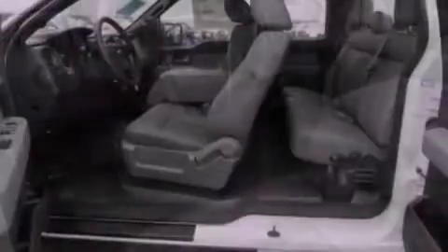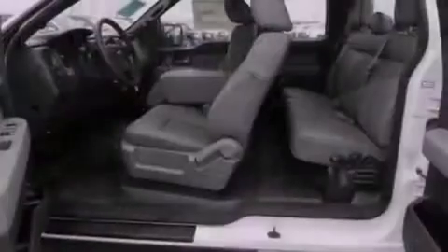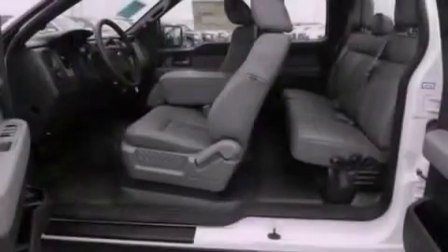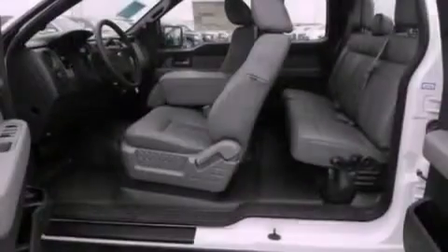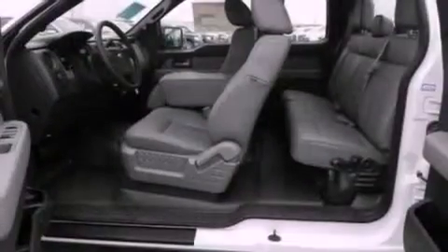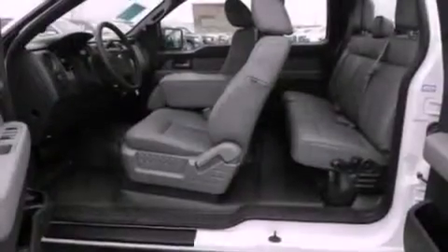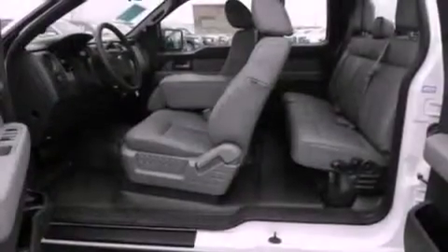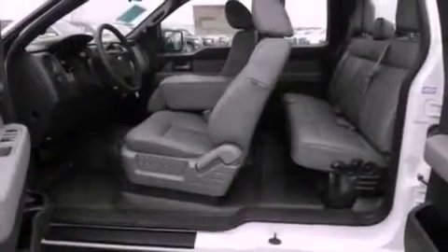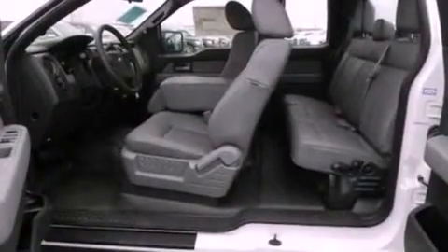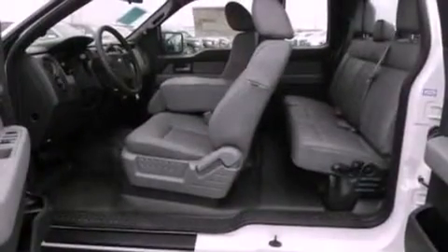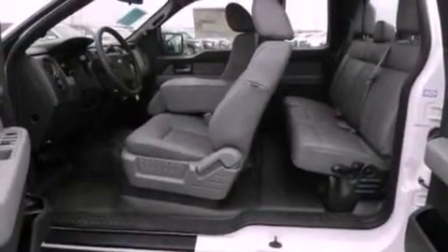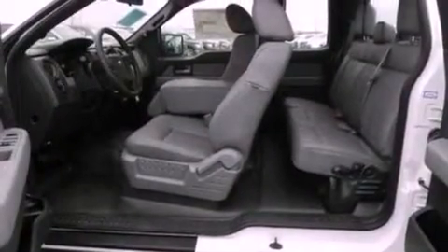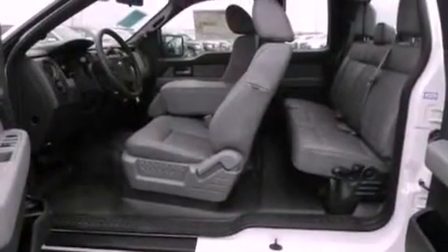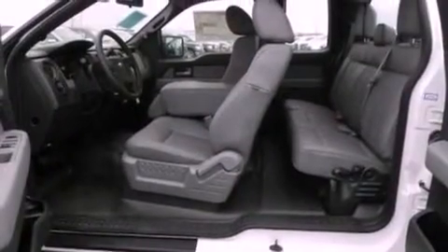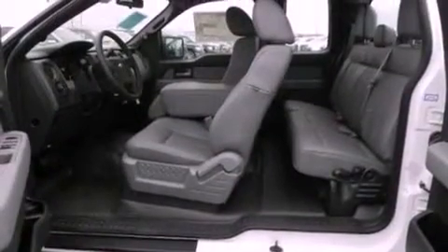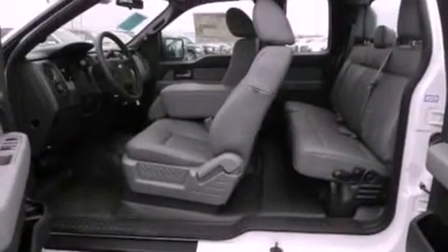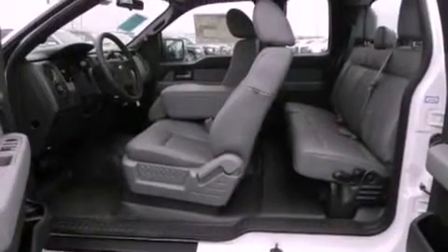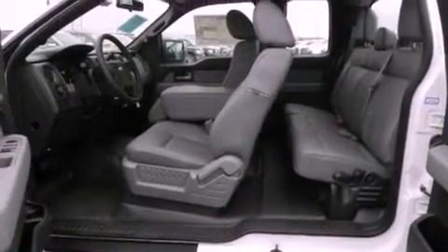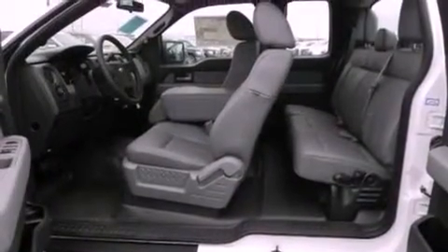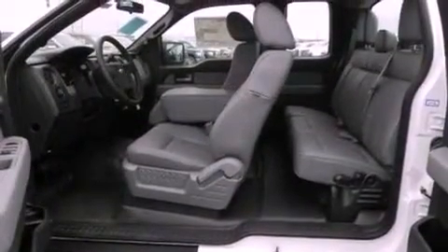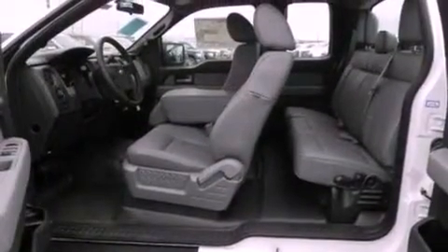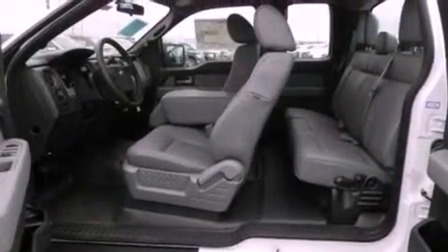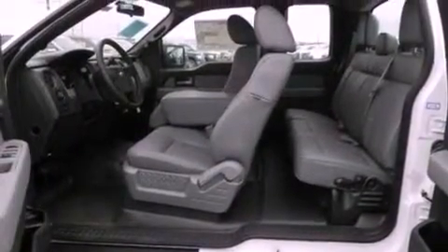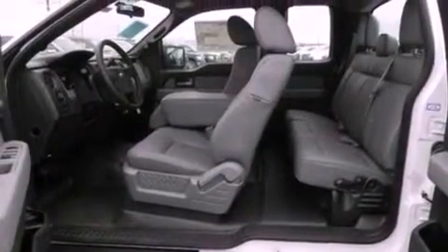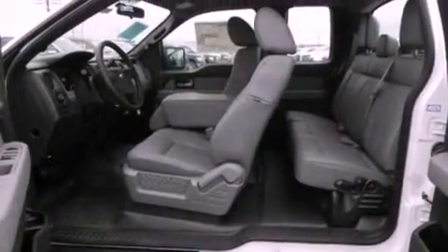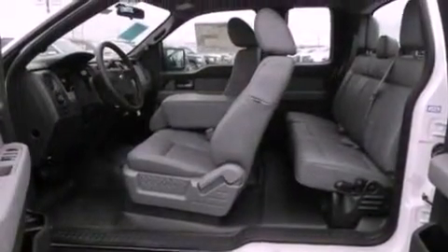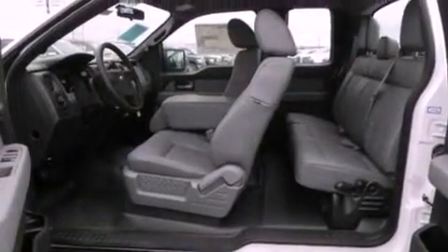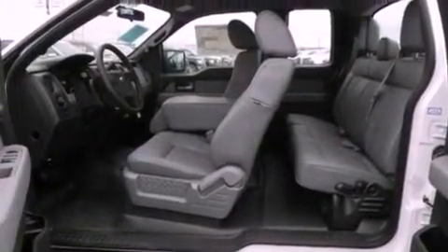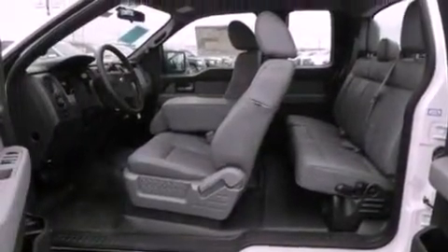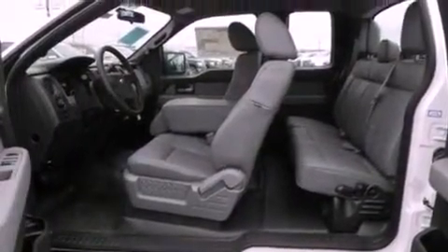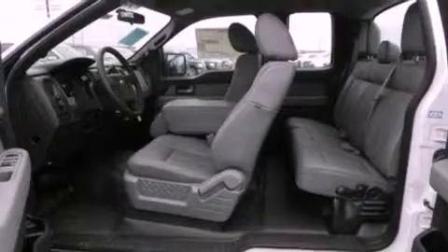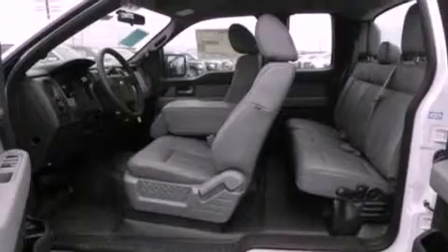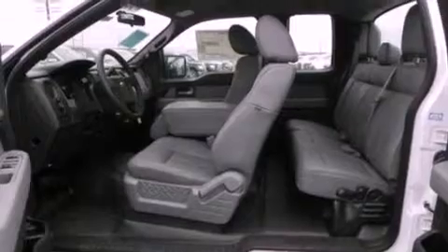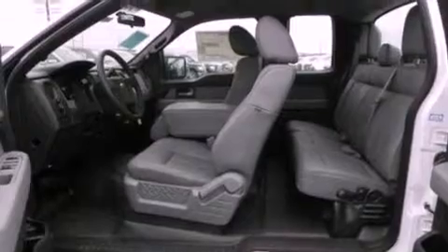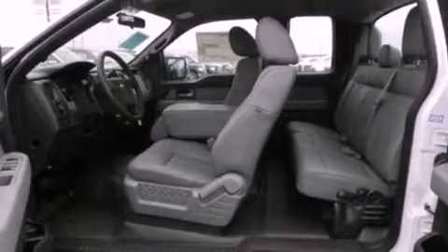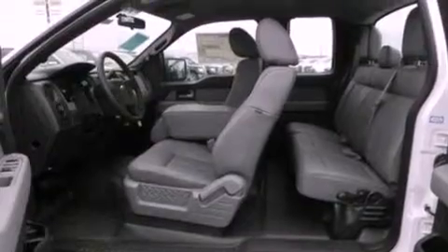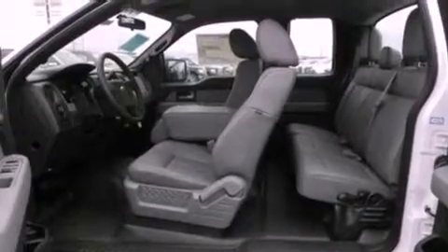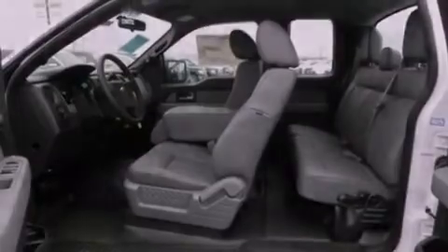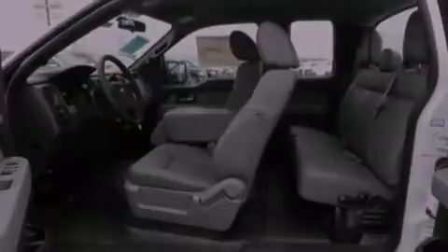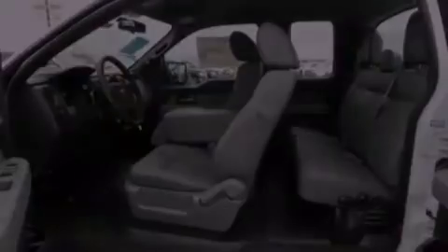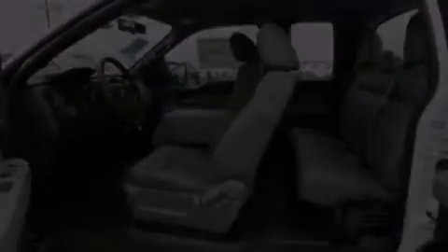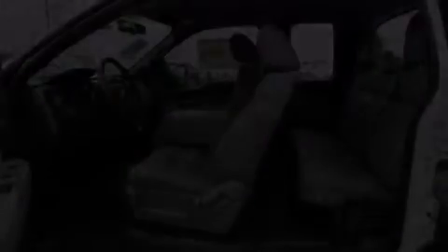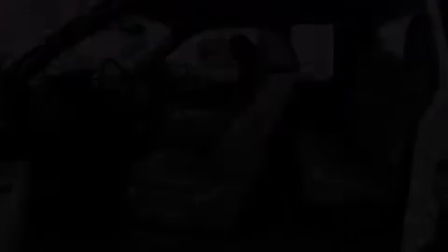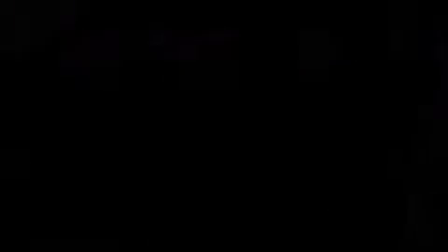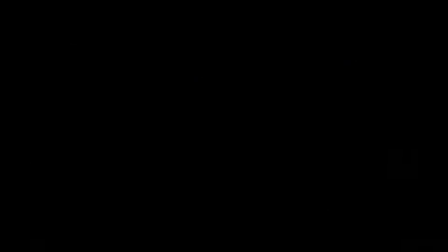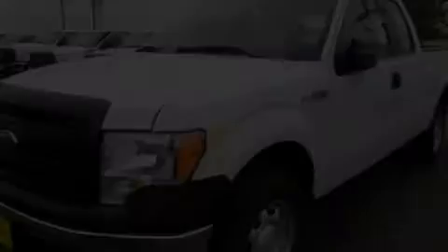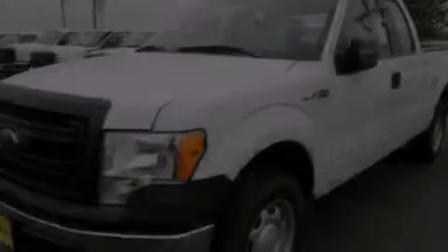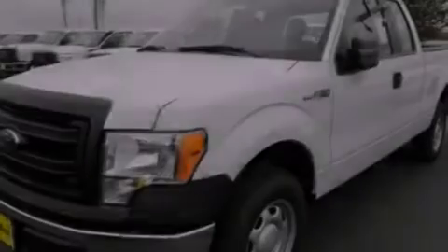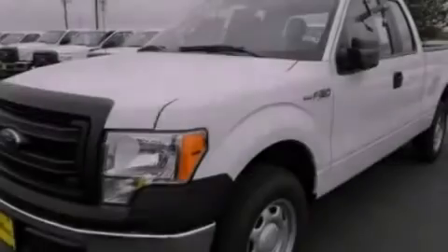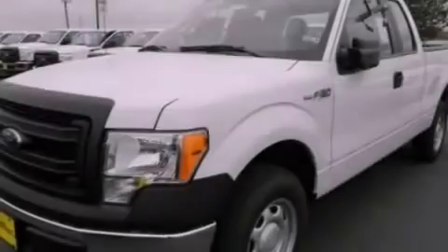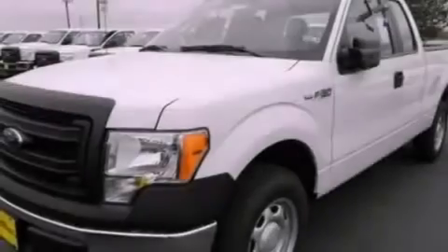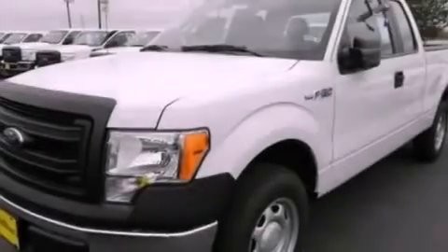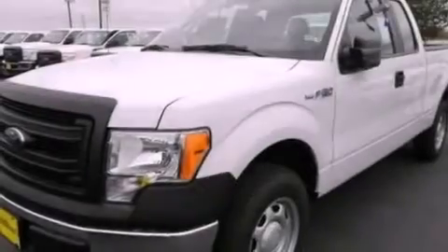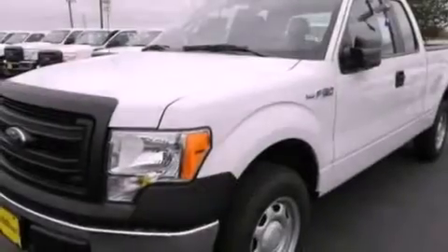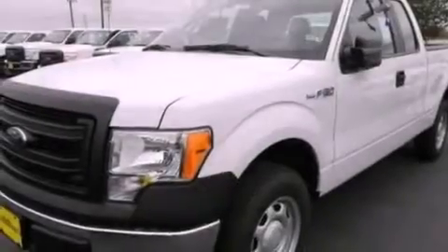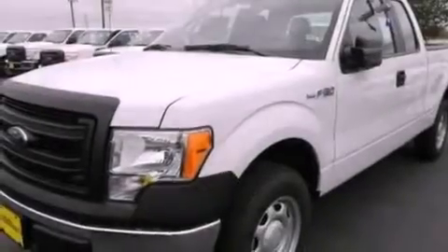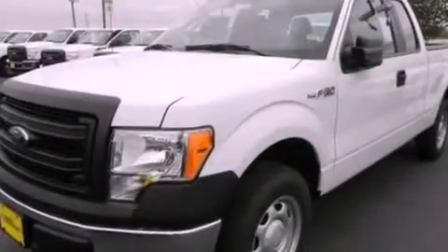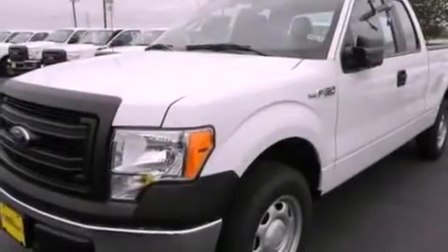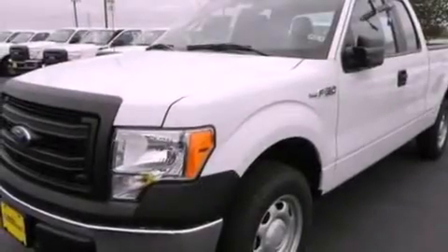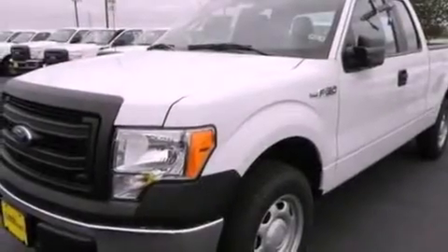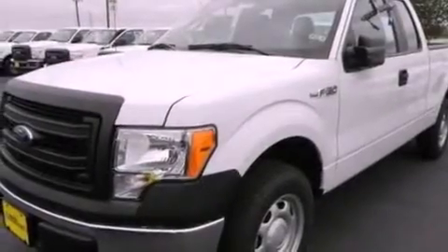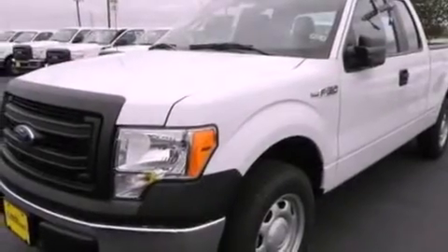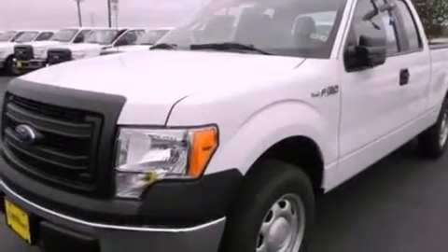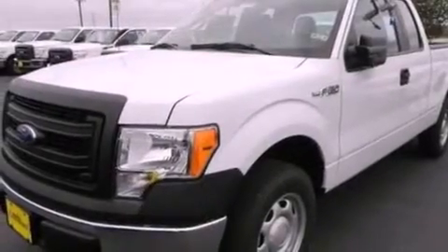Additional features include an engine immobilizer theft deterrent system, an anti-lock braking system, full power accessories, and an auxiliary power outlet.